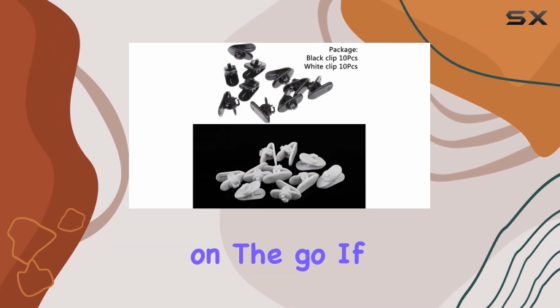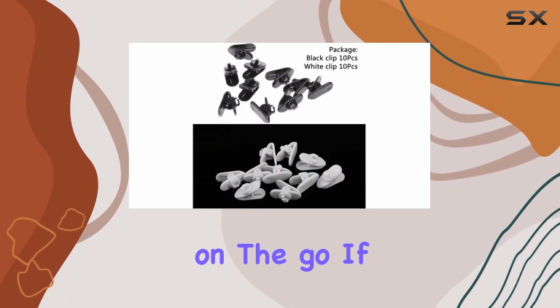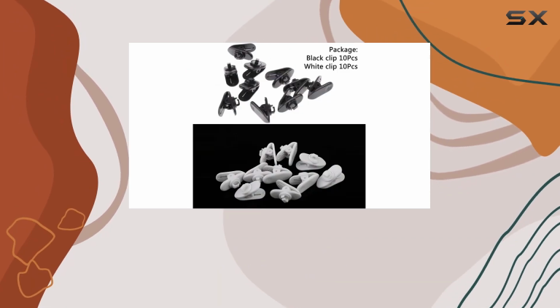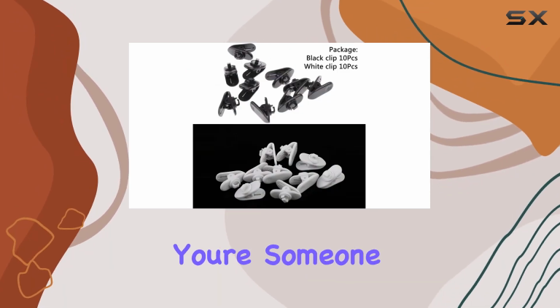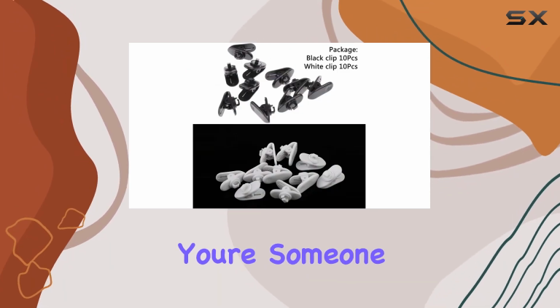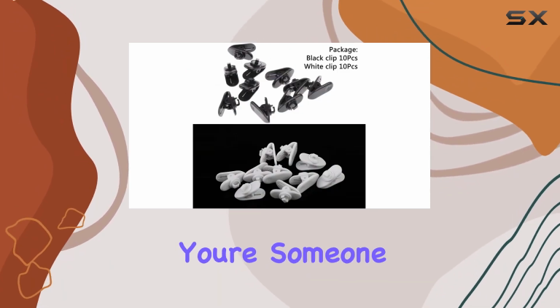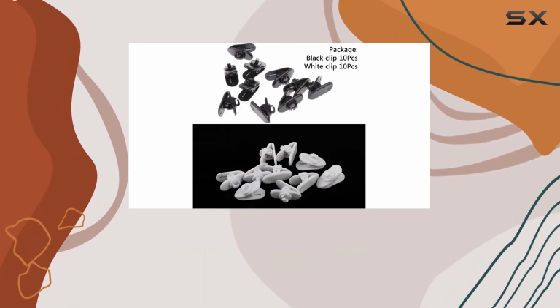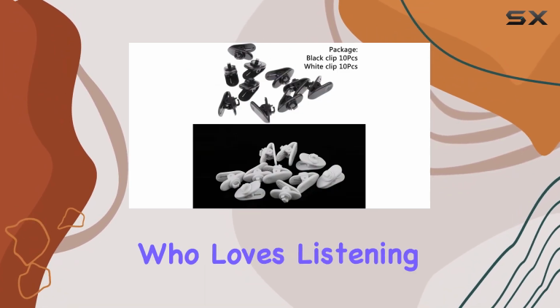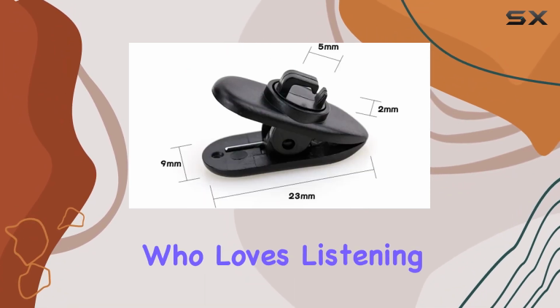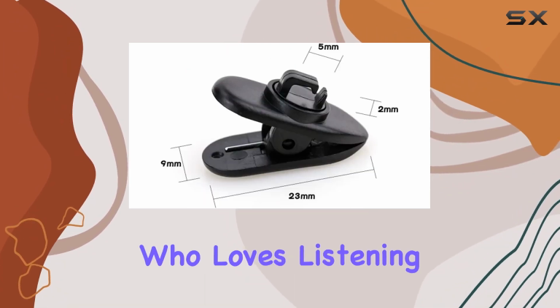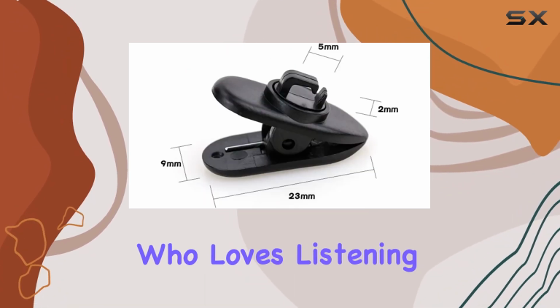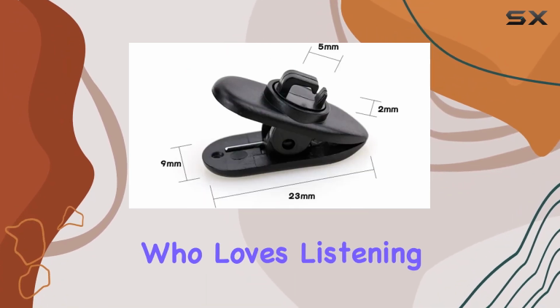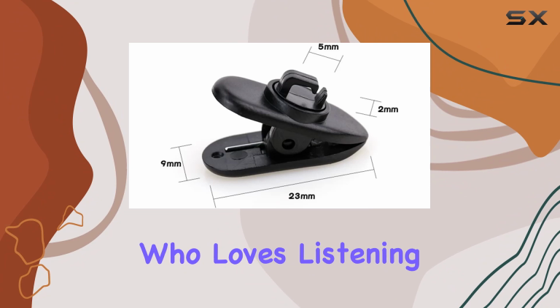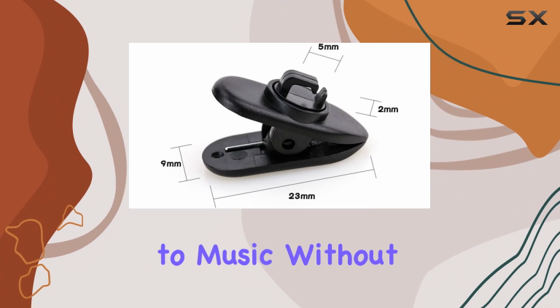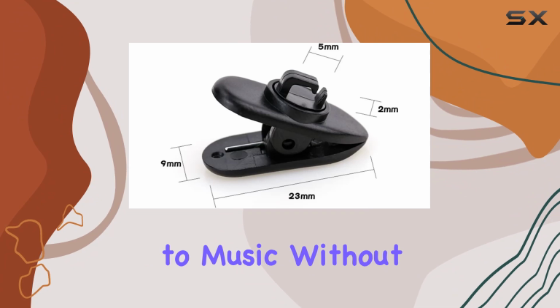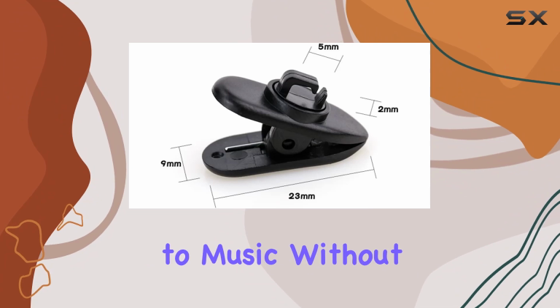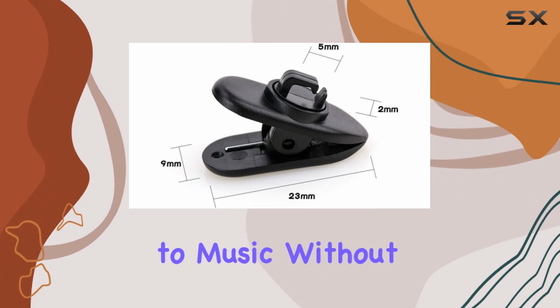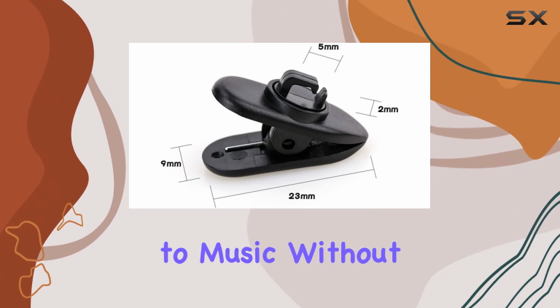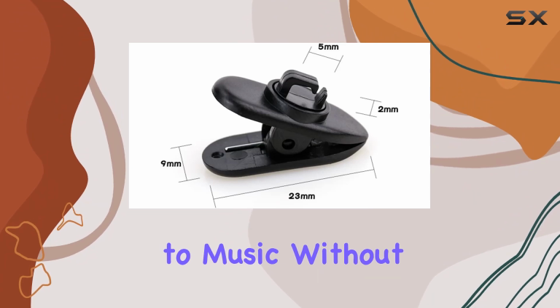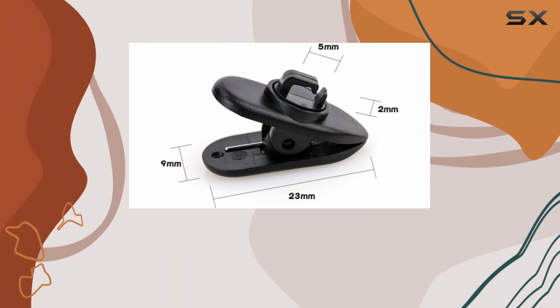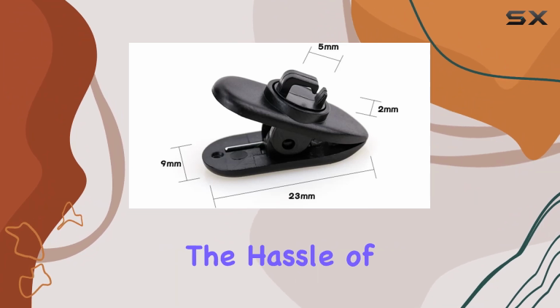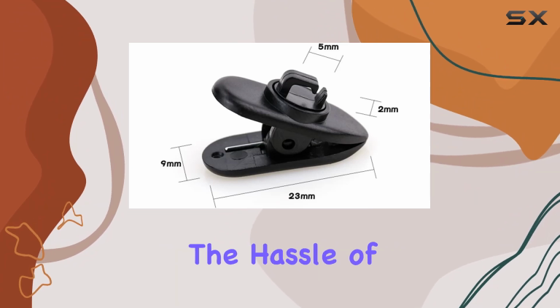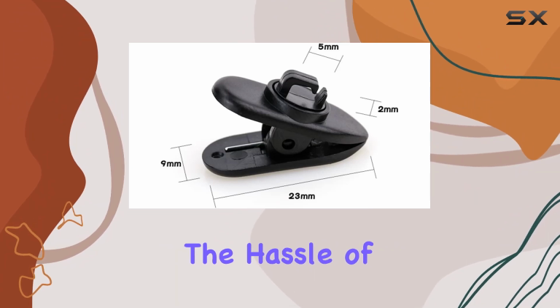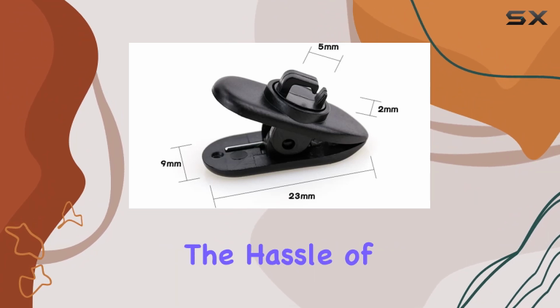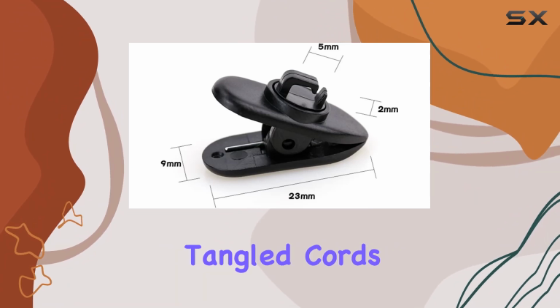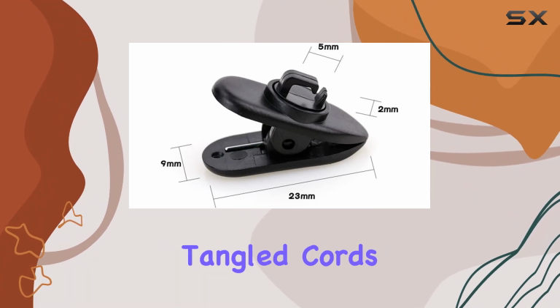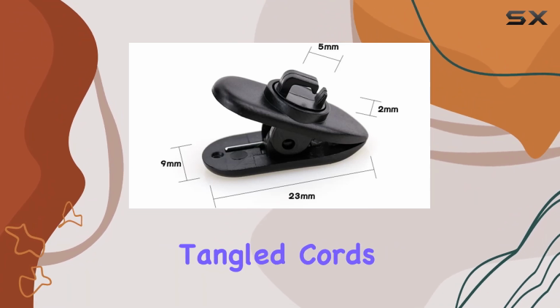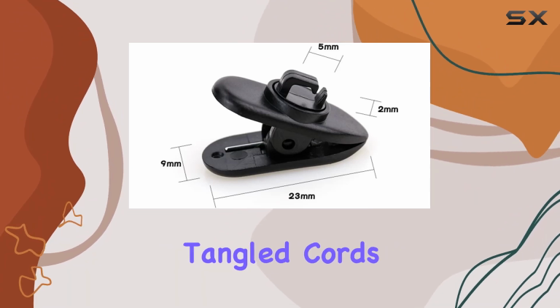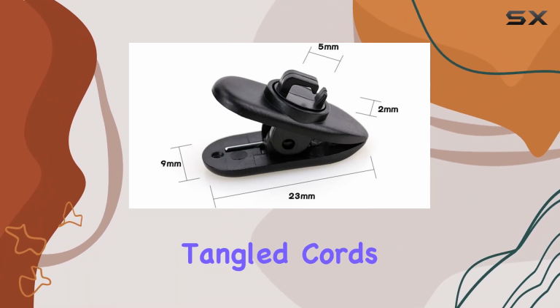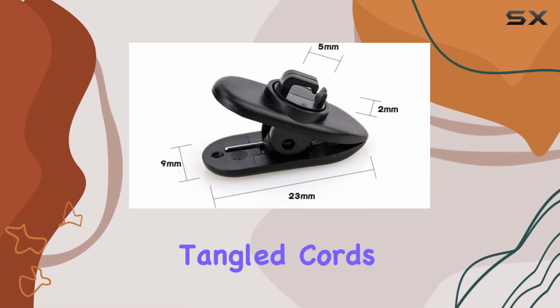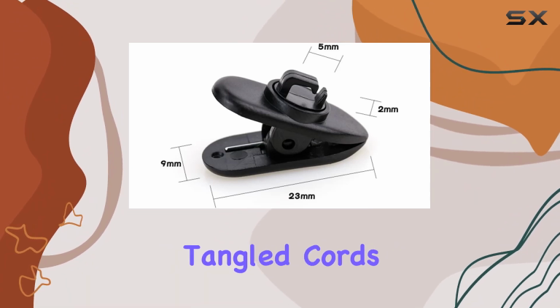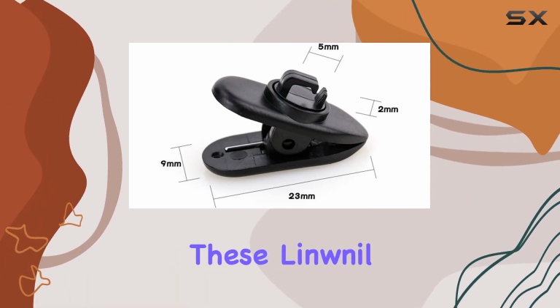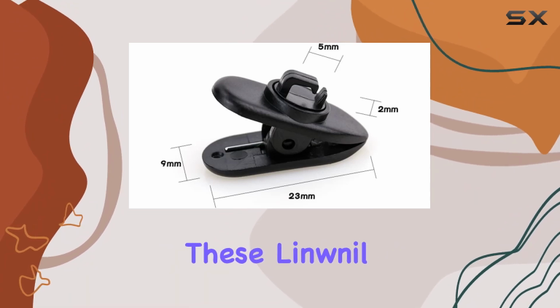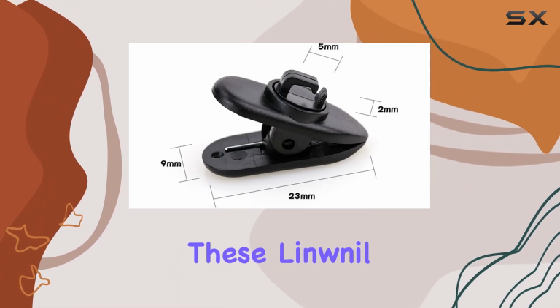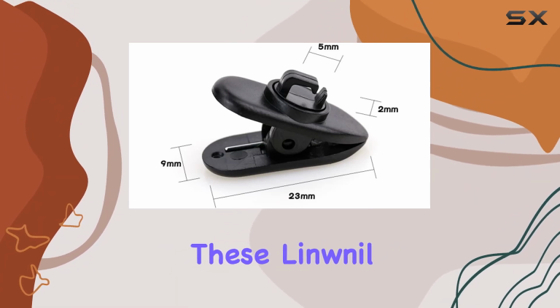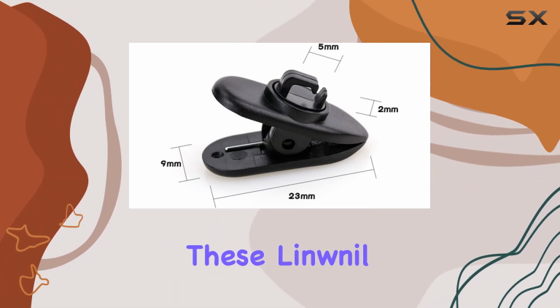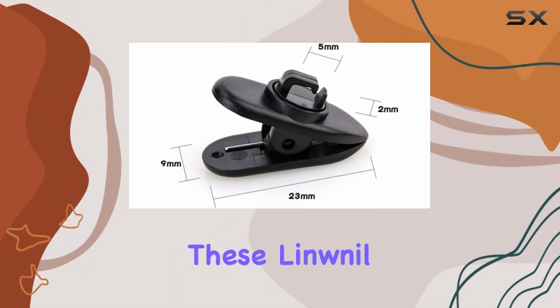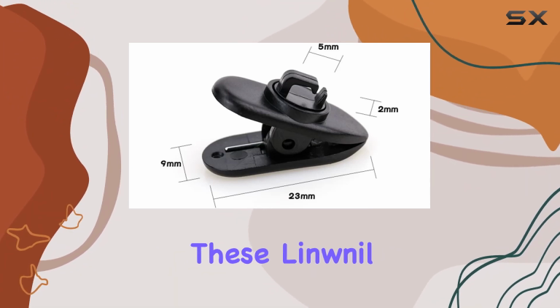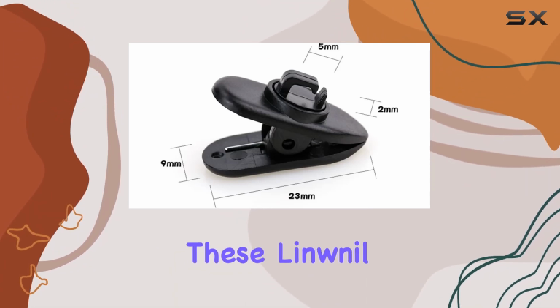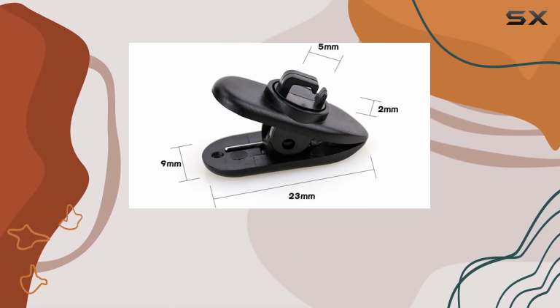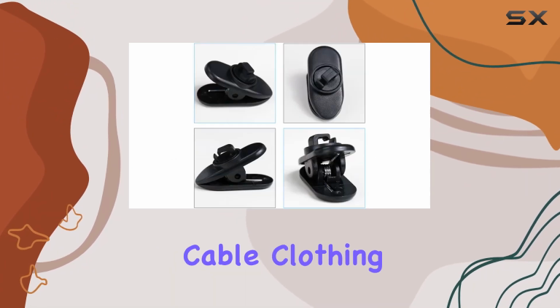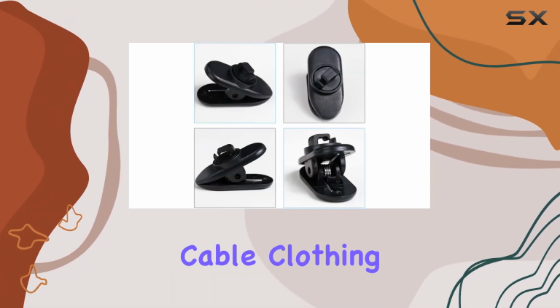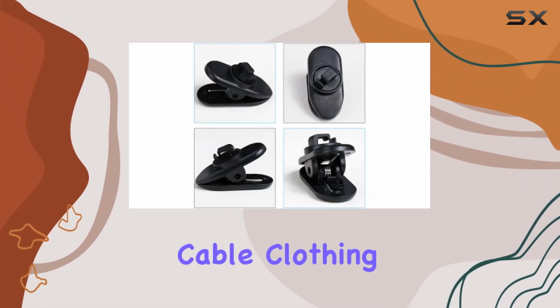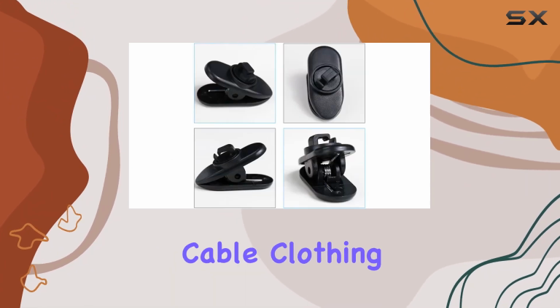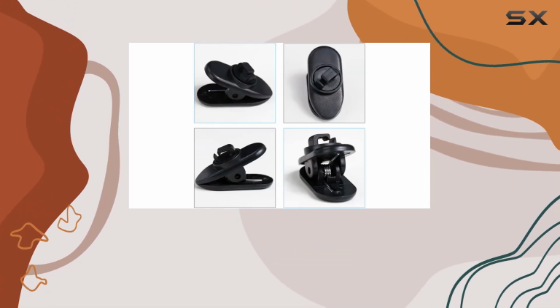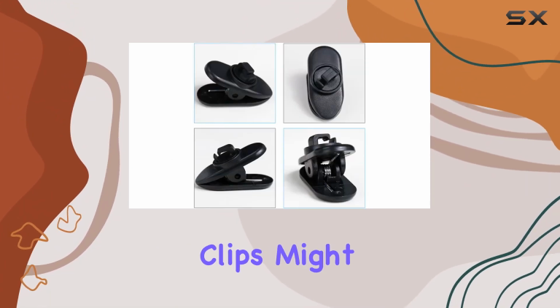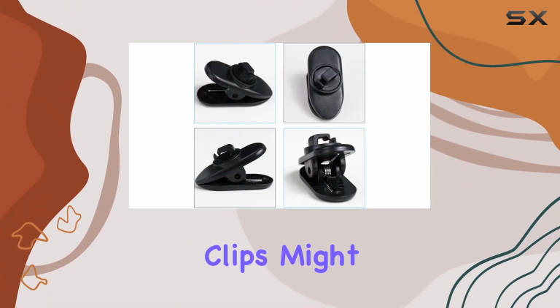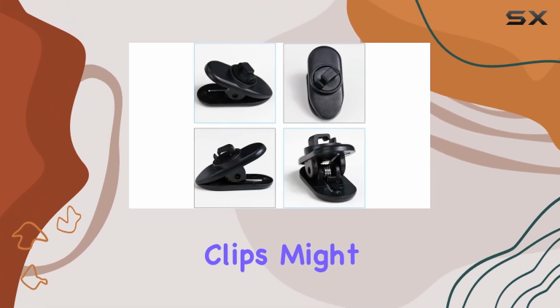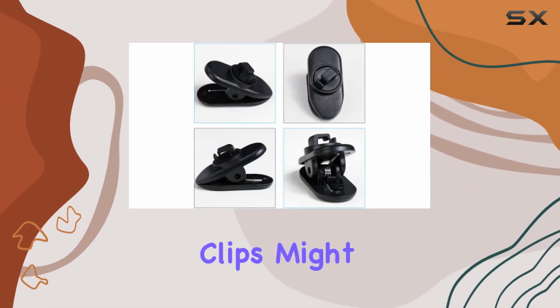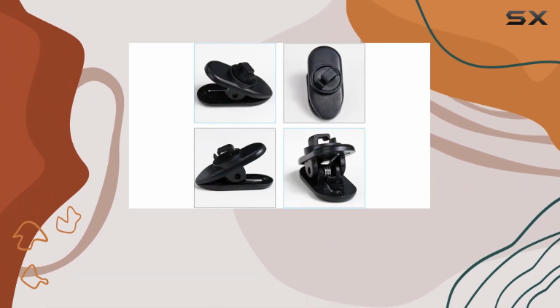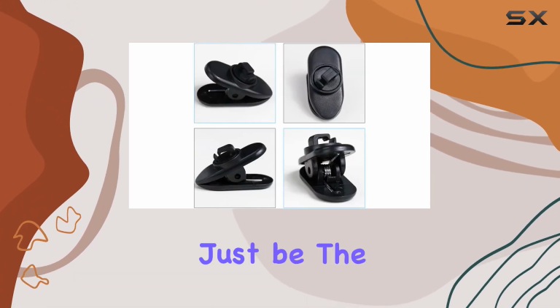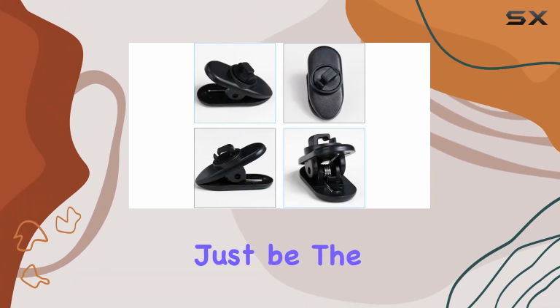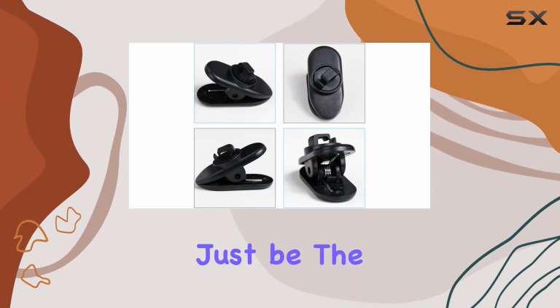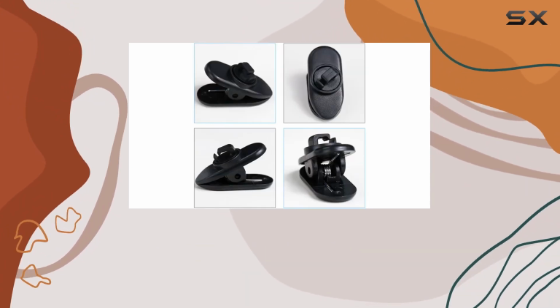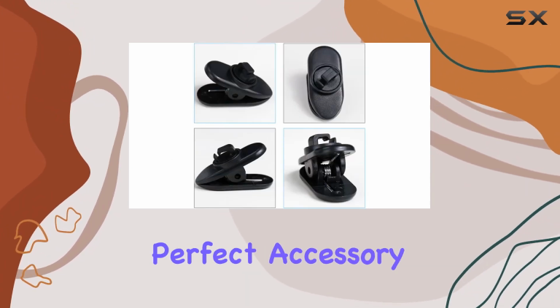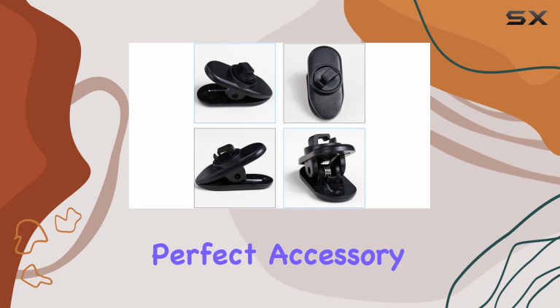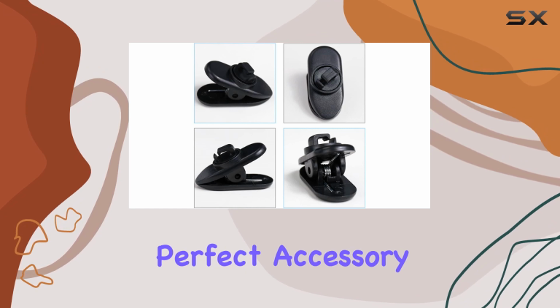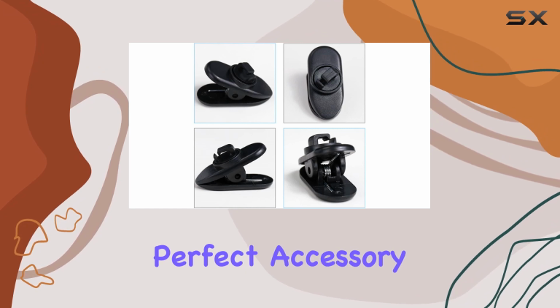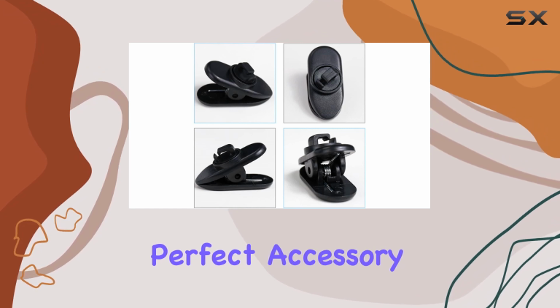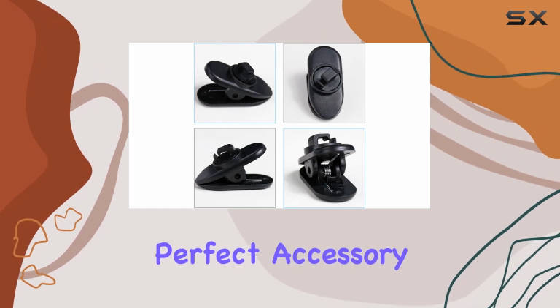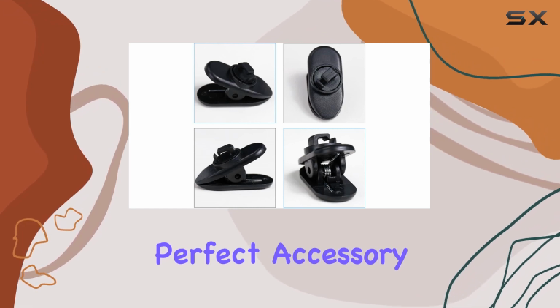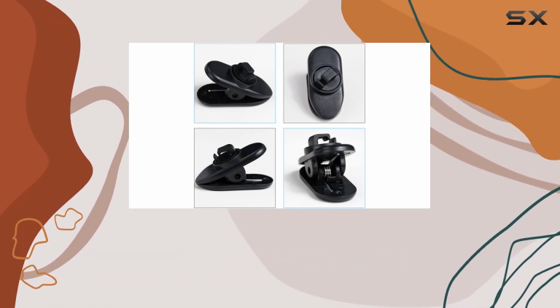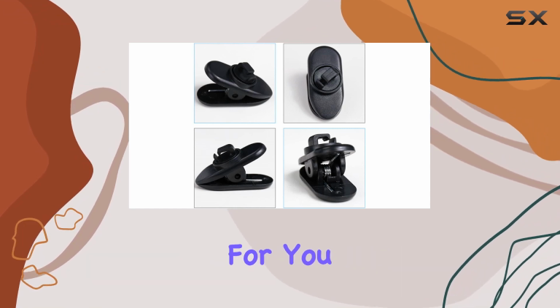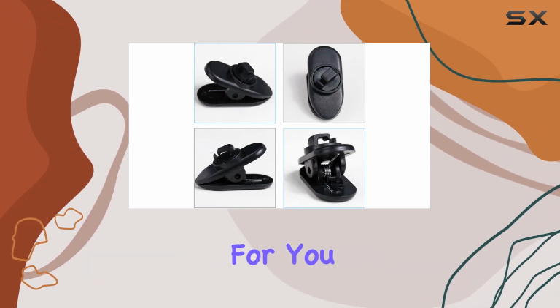If you're someone who loves listening to music without the hassle of tangled cords, these Linwnil cable clothing clips might just be the perfect accessory for you.